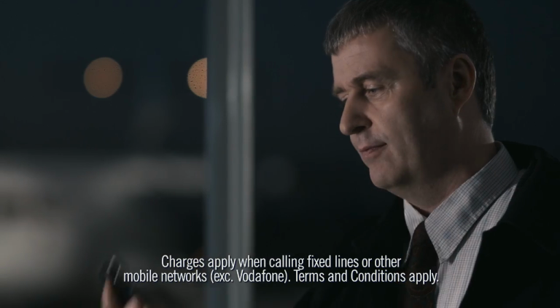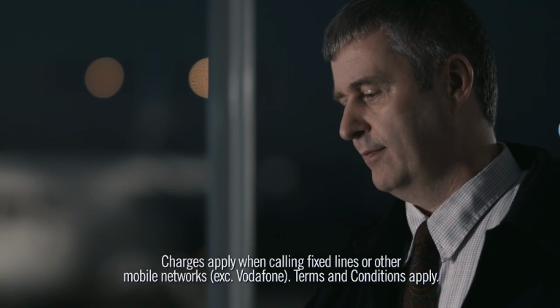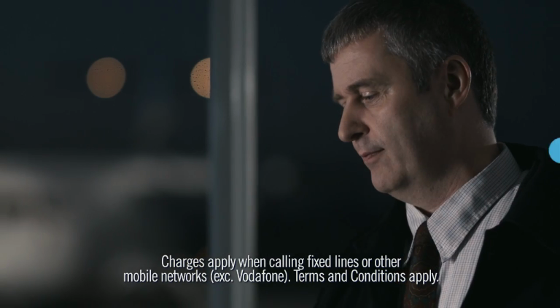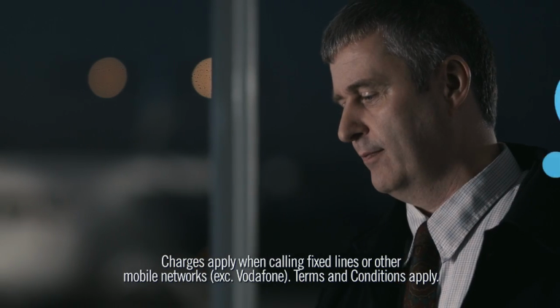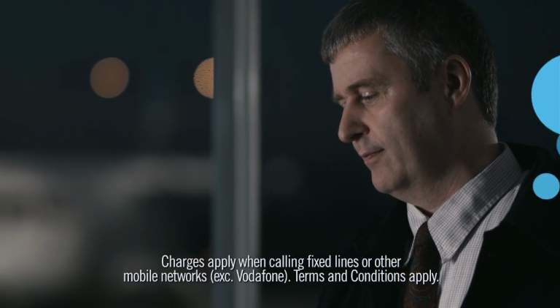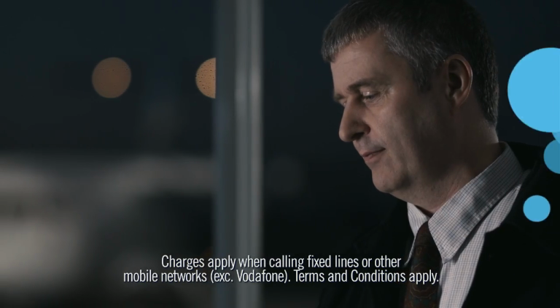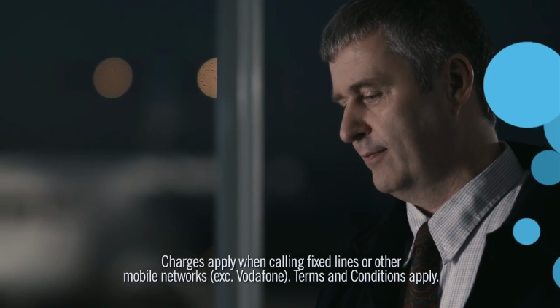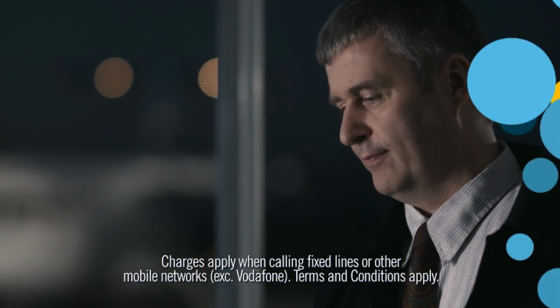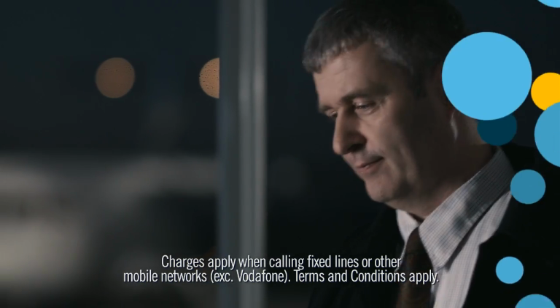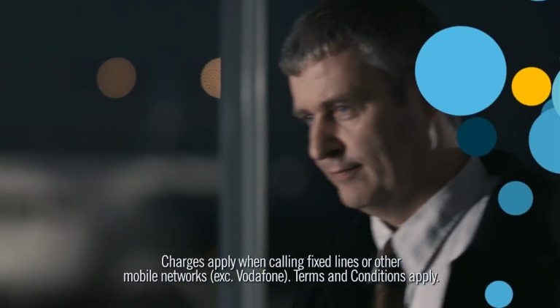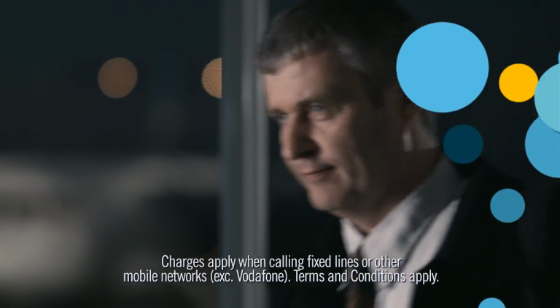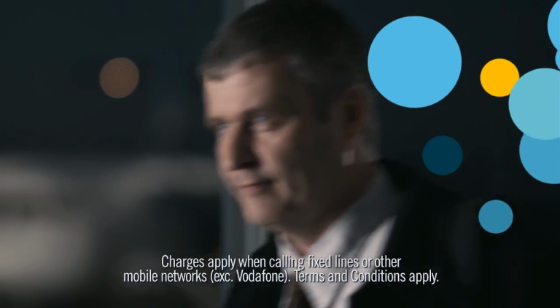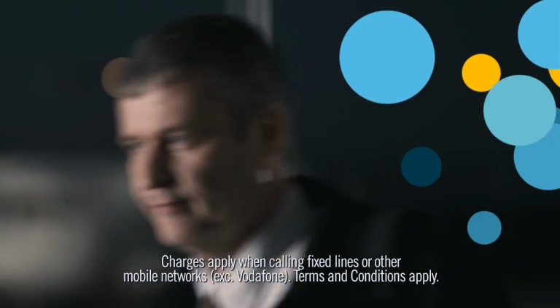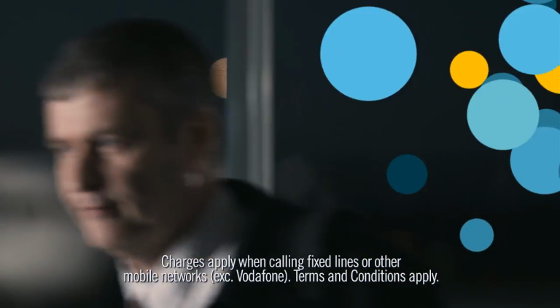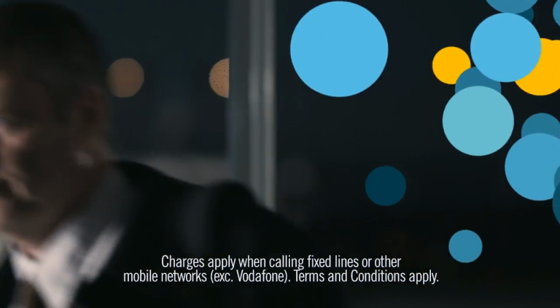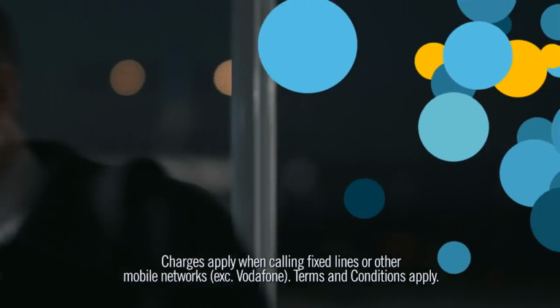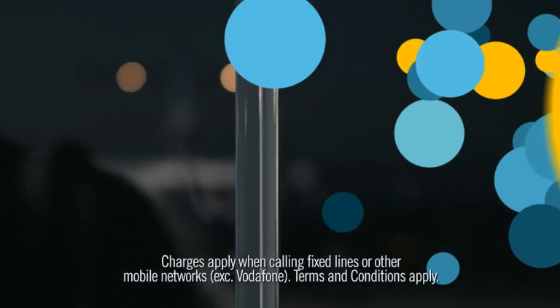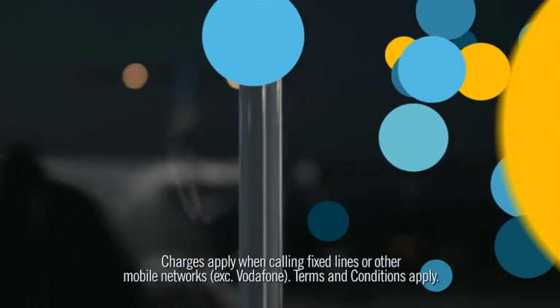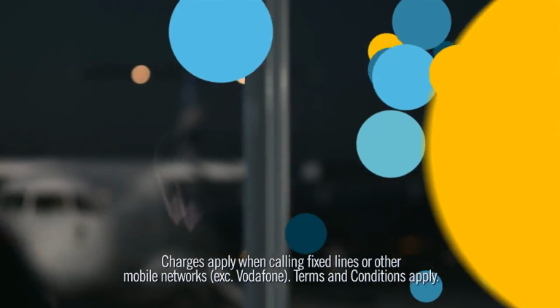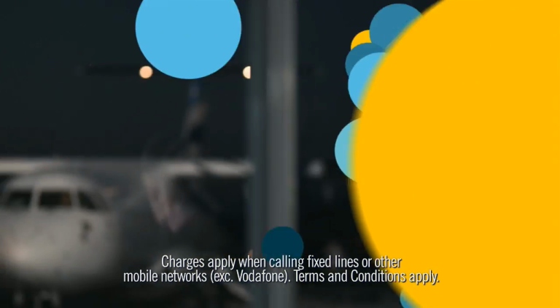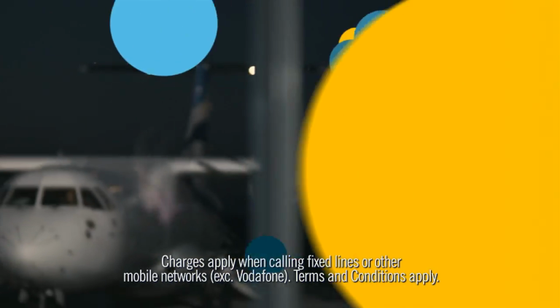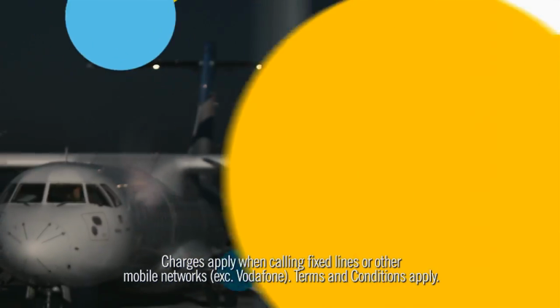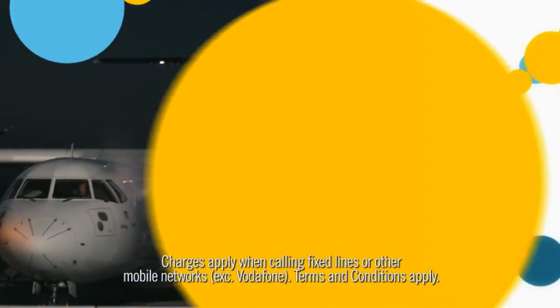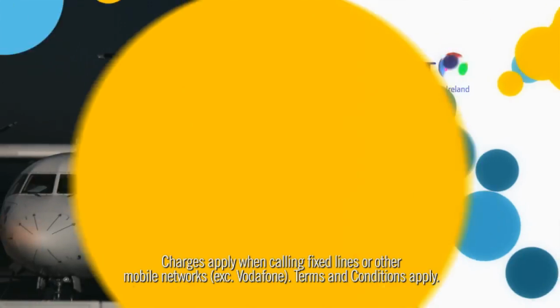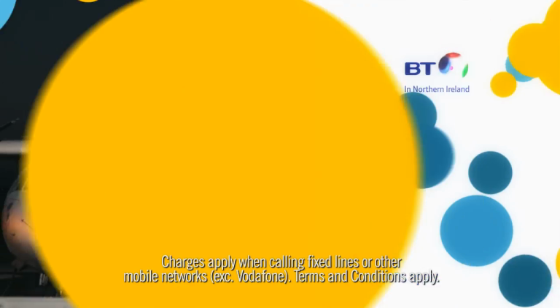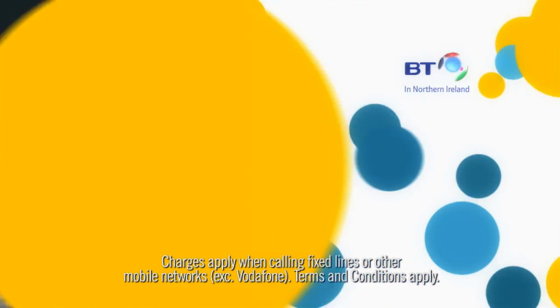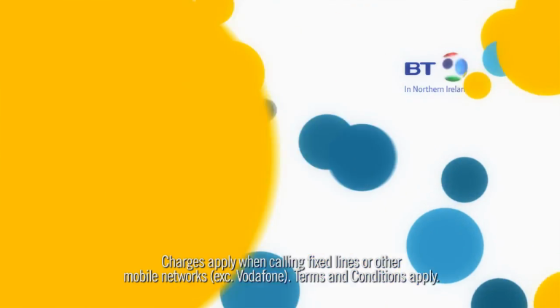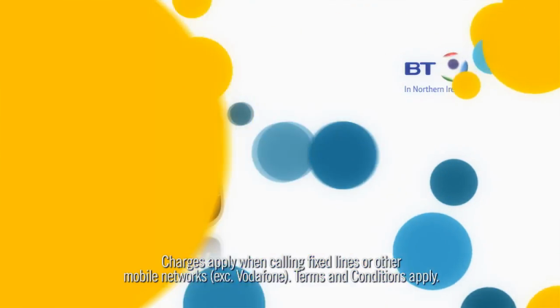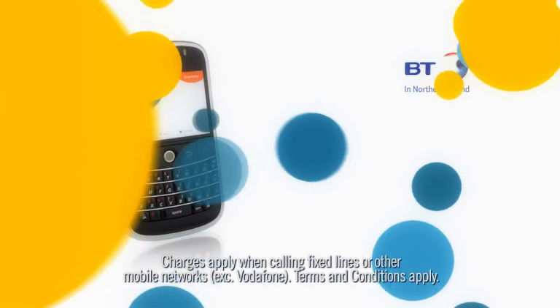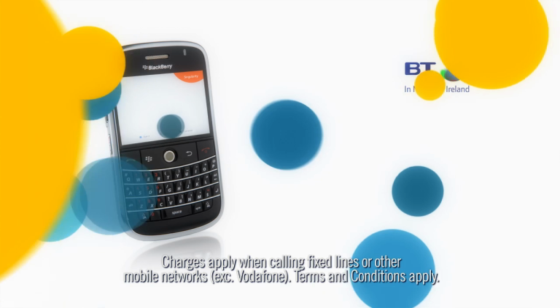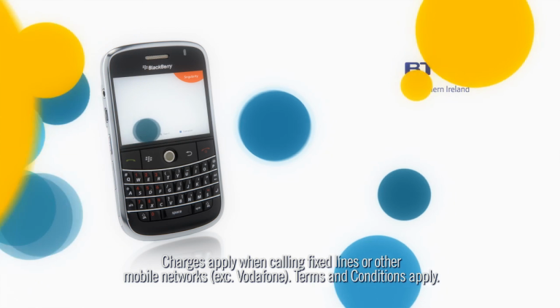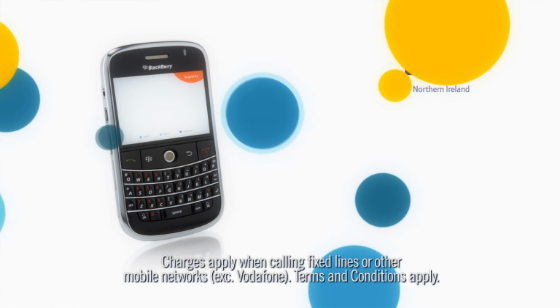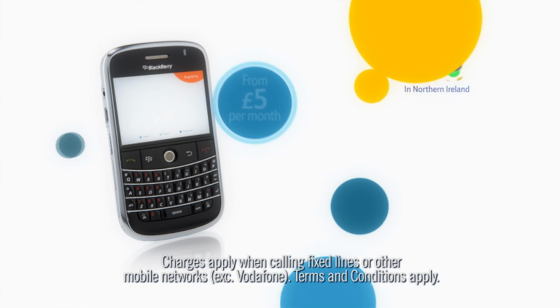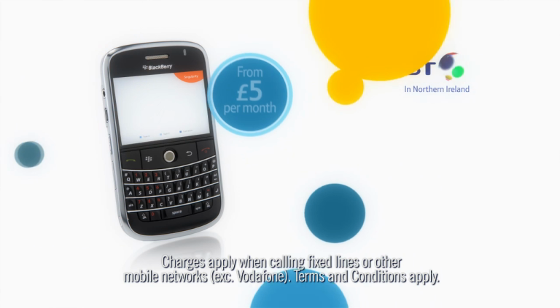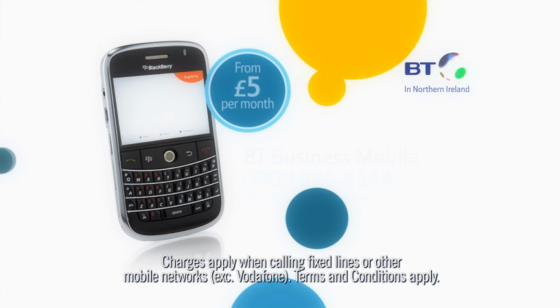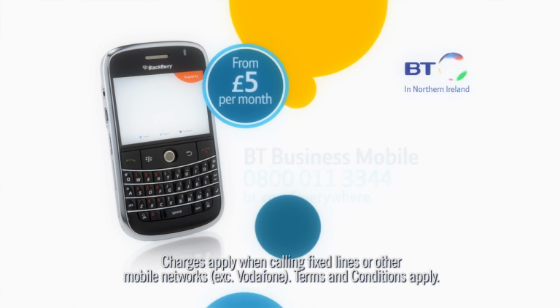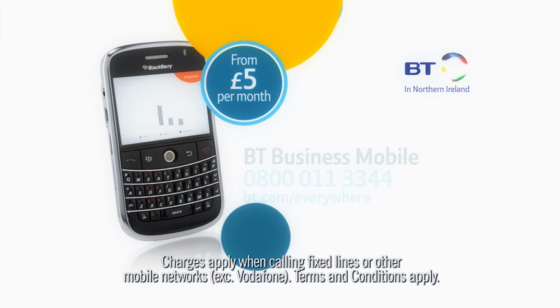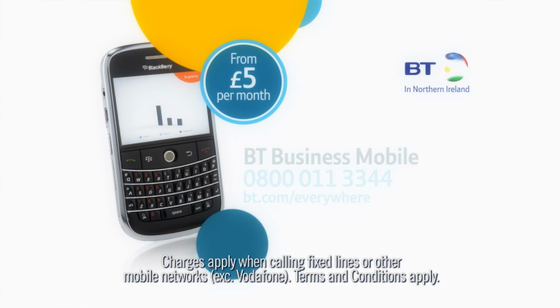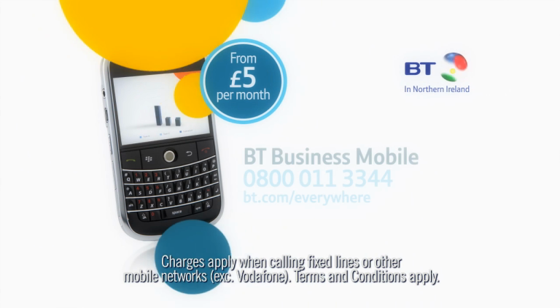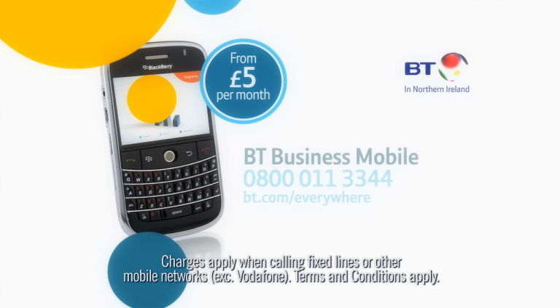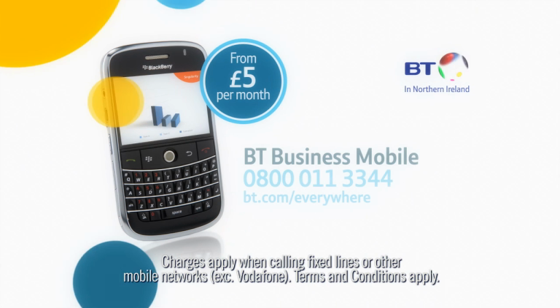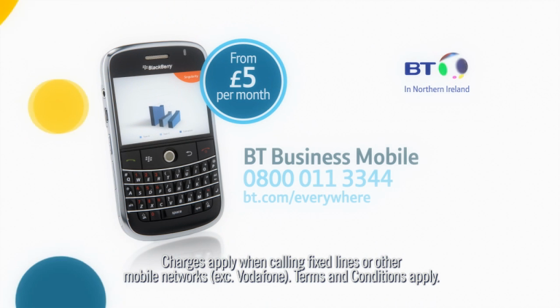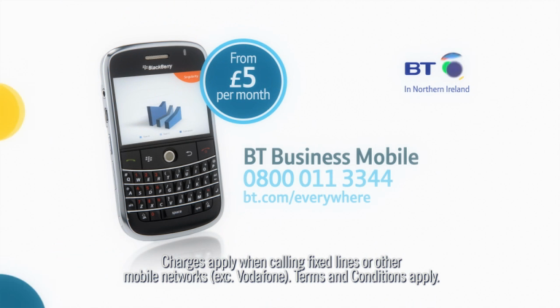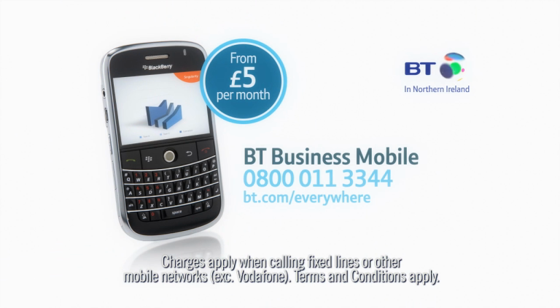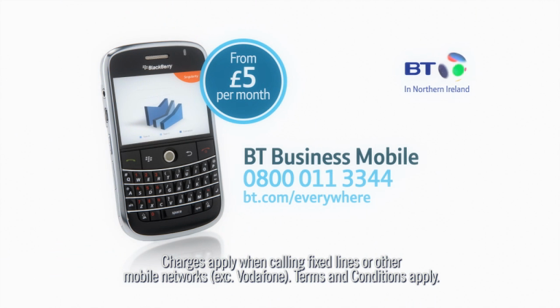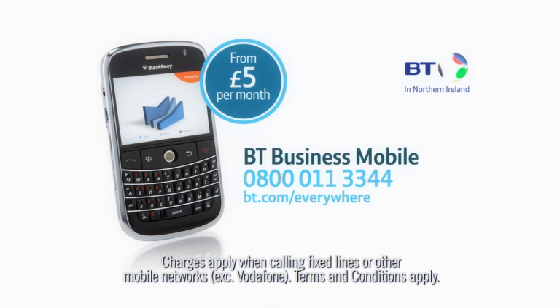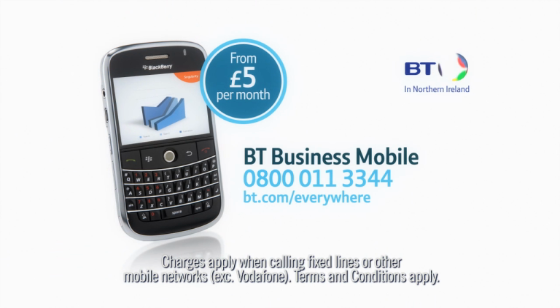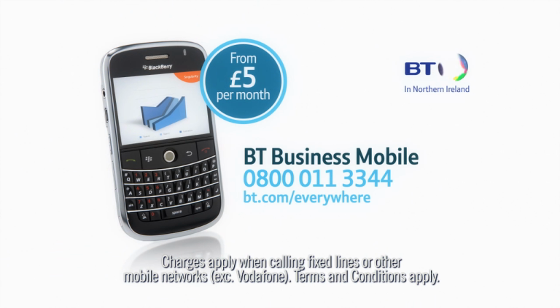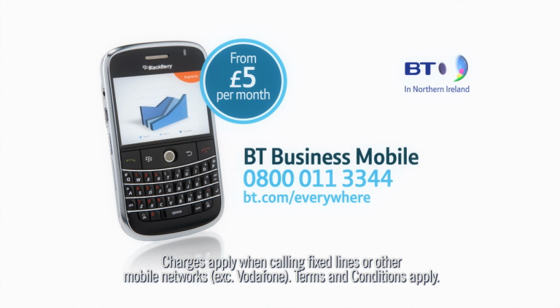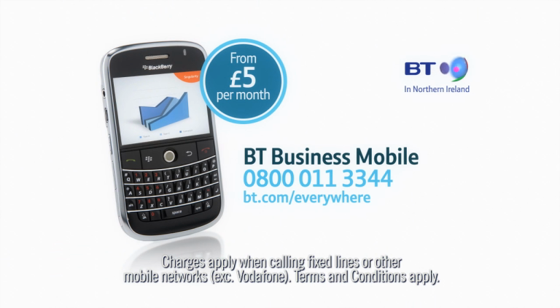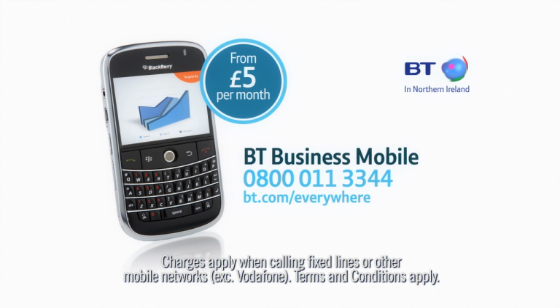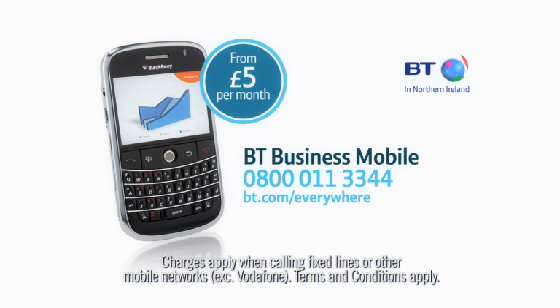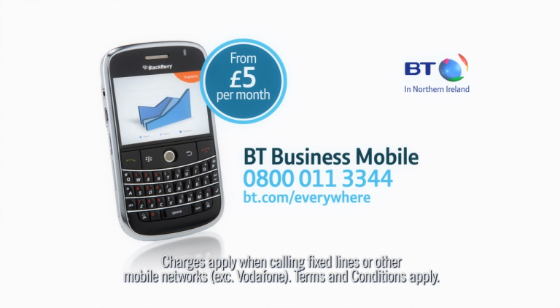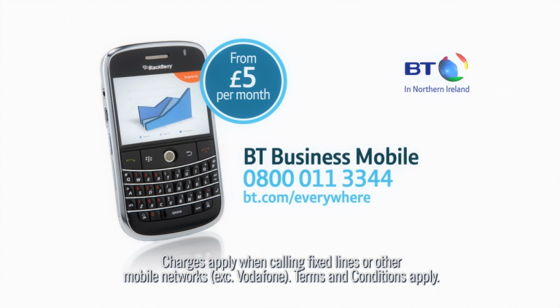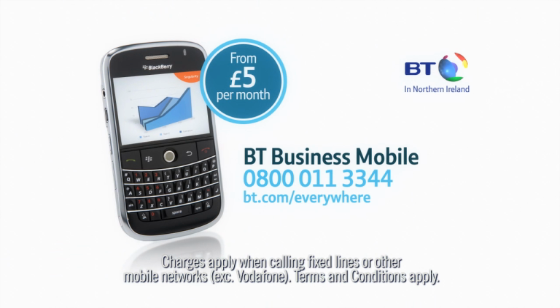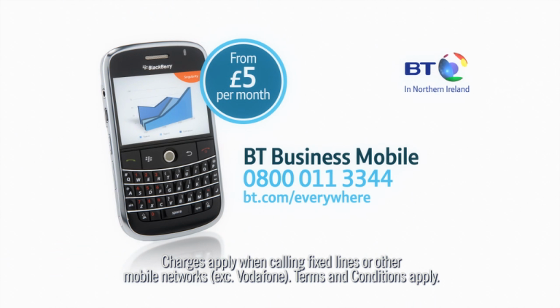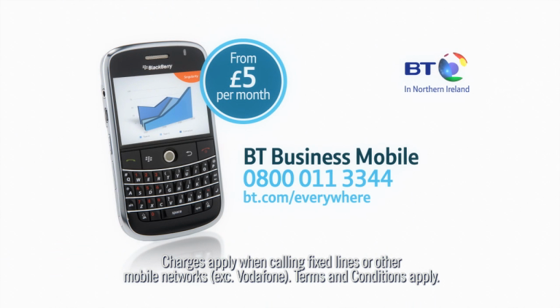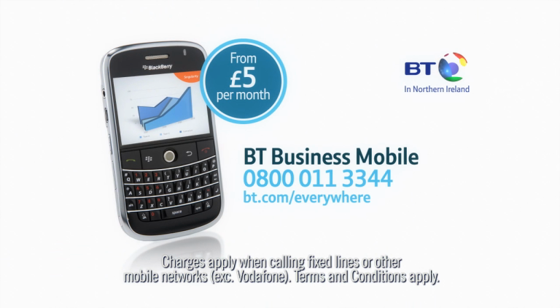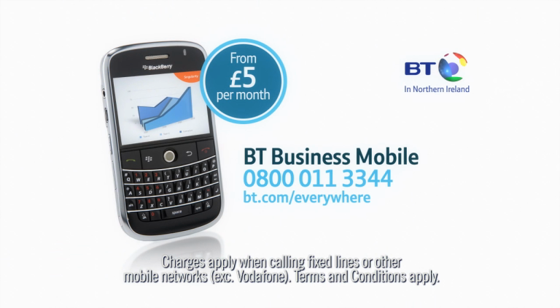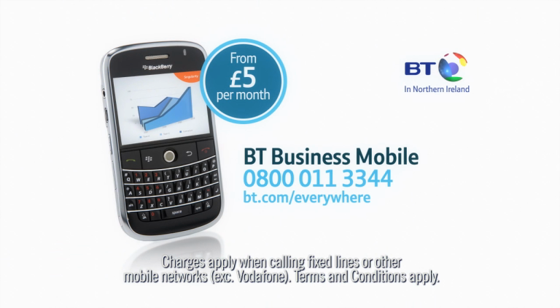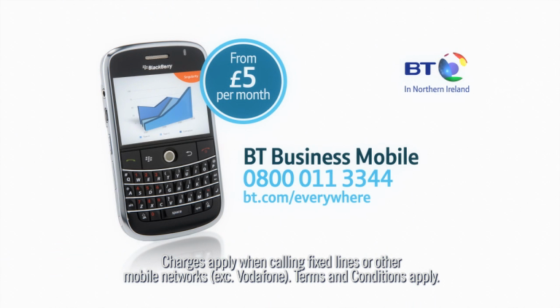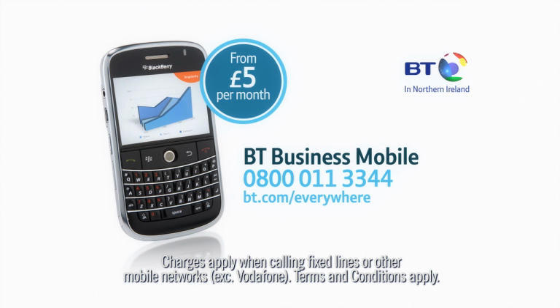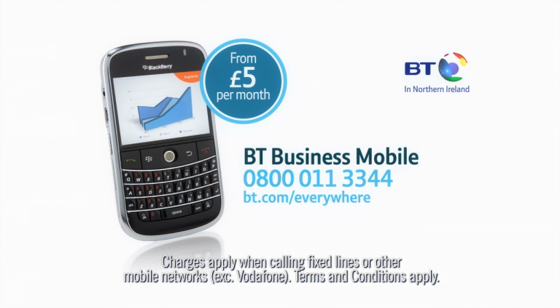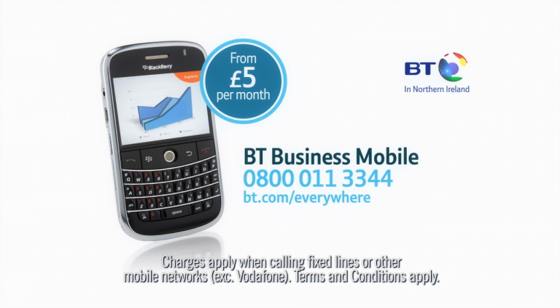See how much more you can do with a flexible mobile plan from BT Business, starting from only £5 per month.